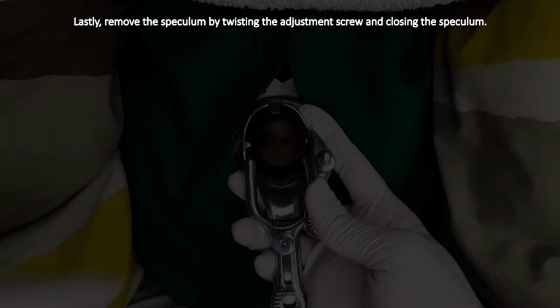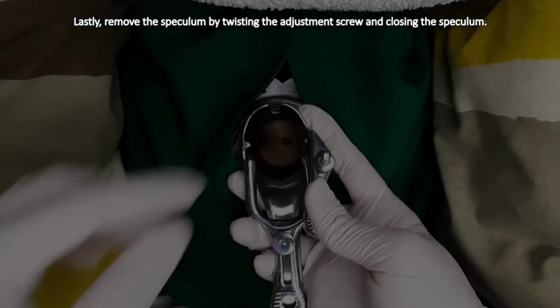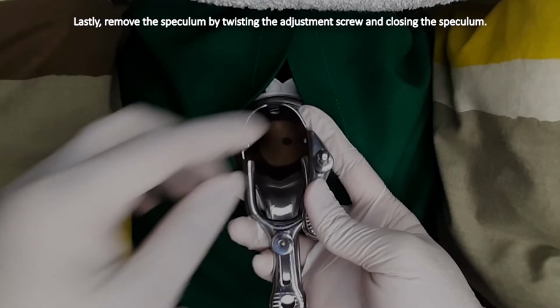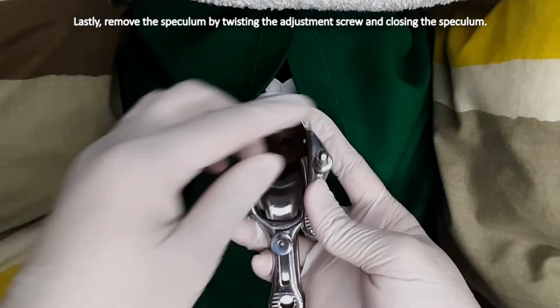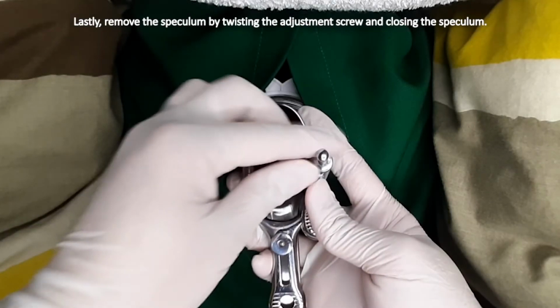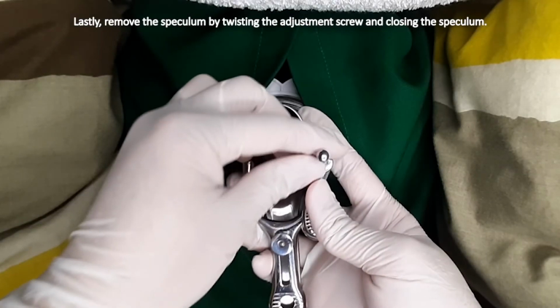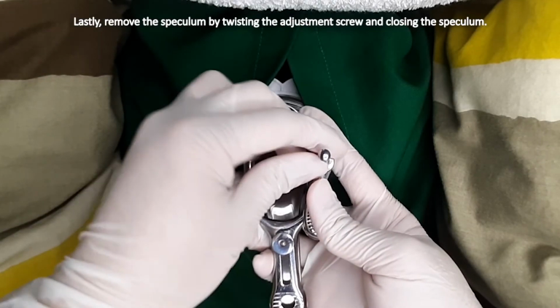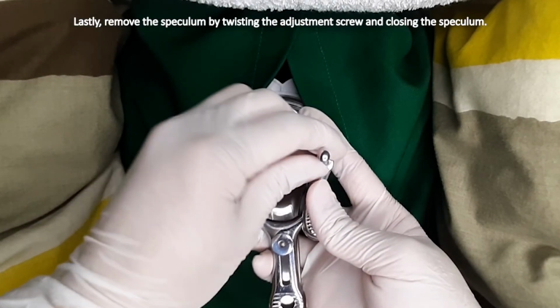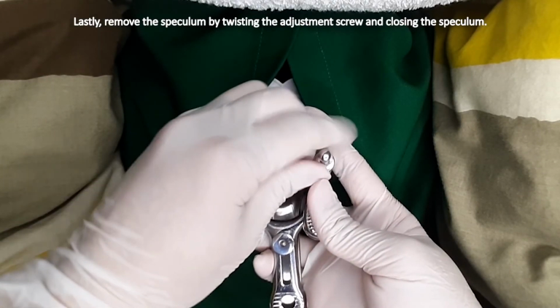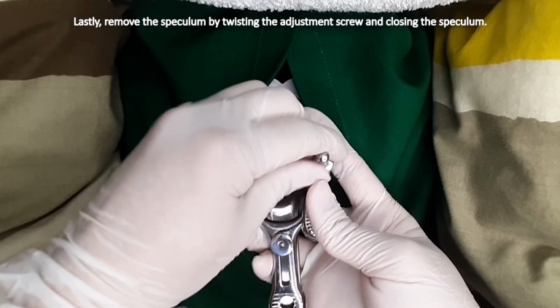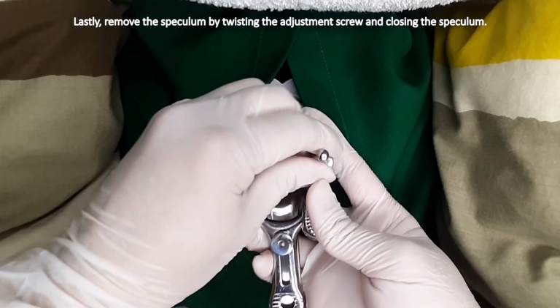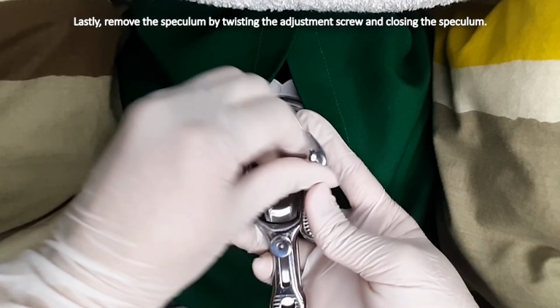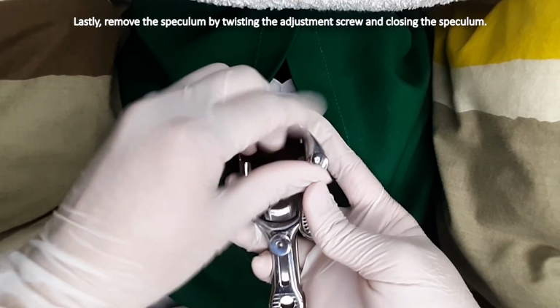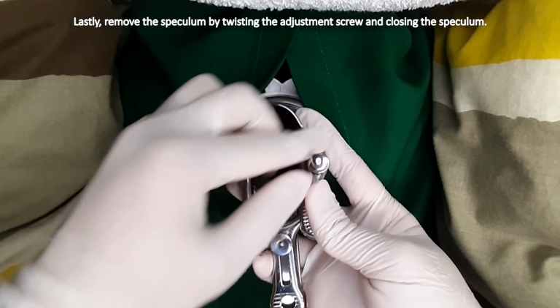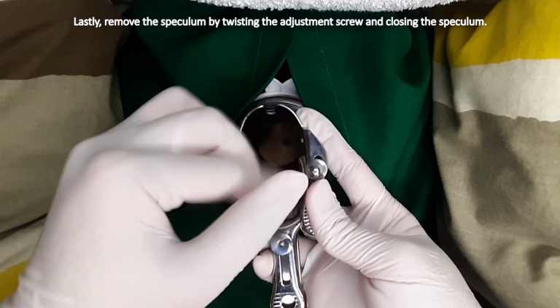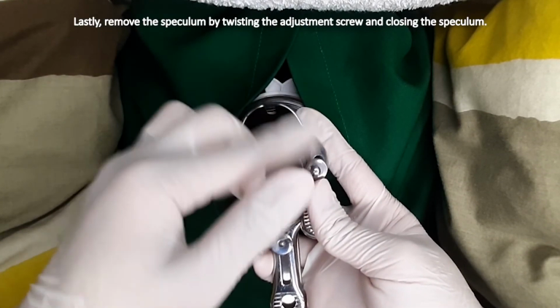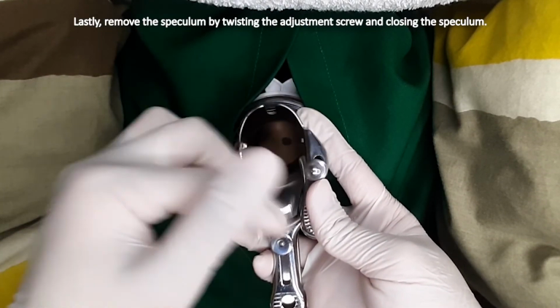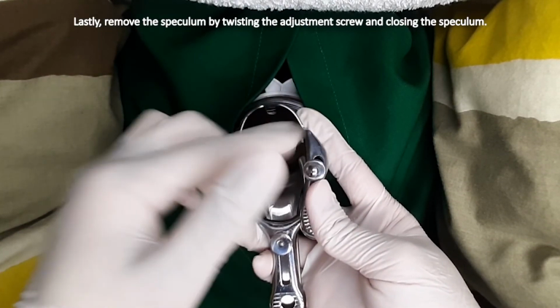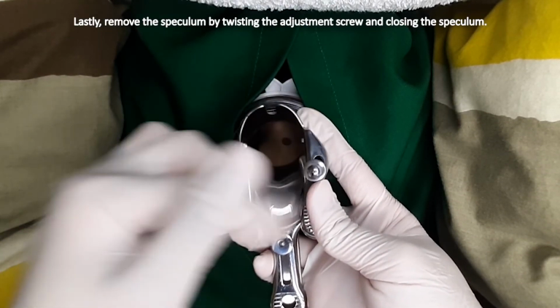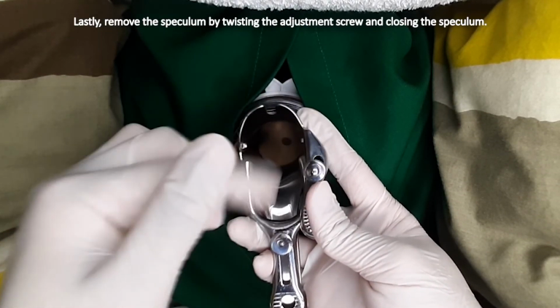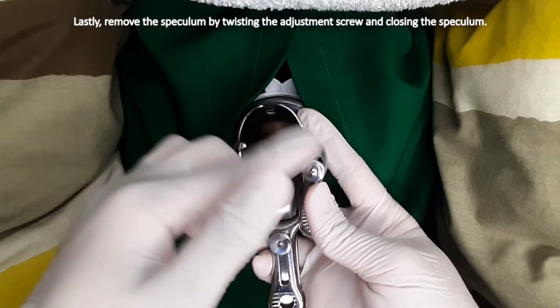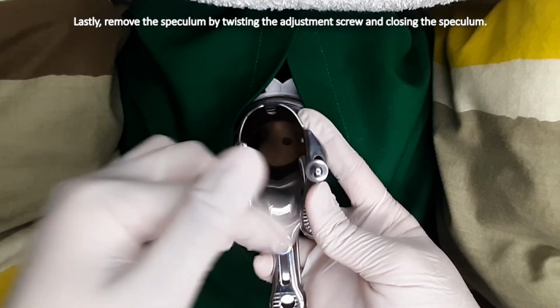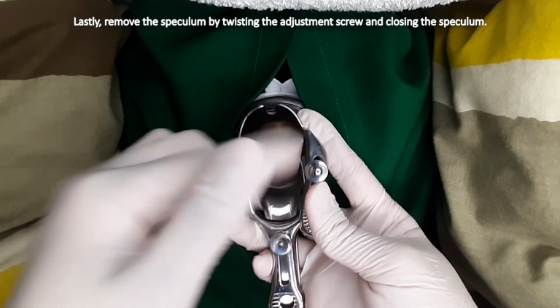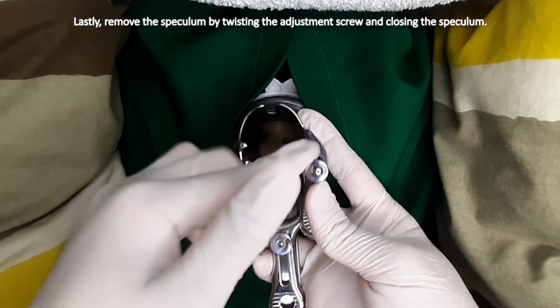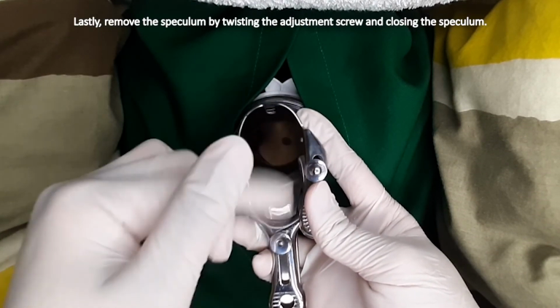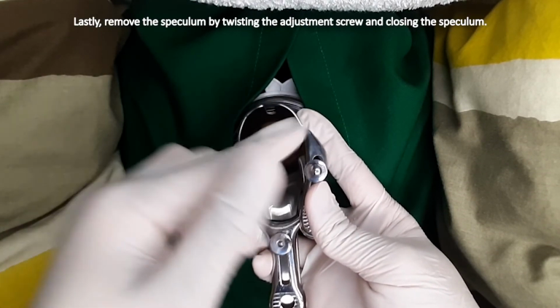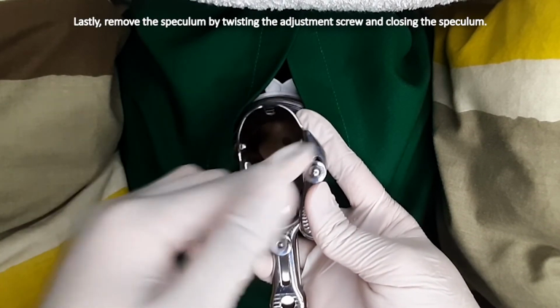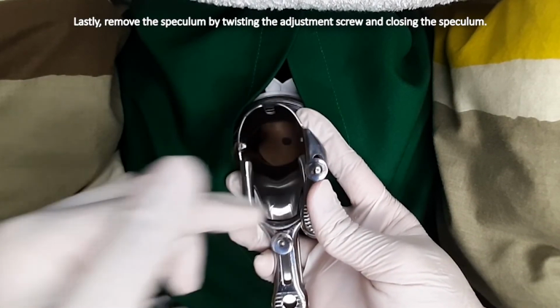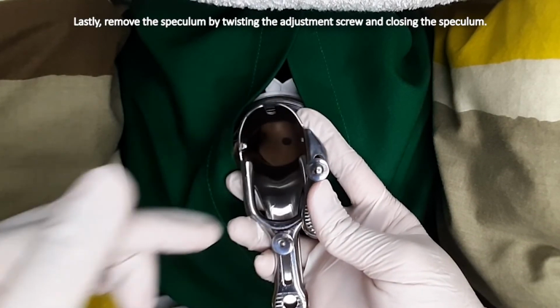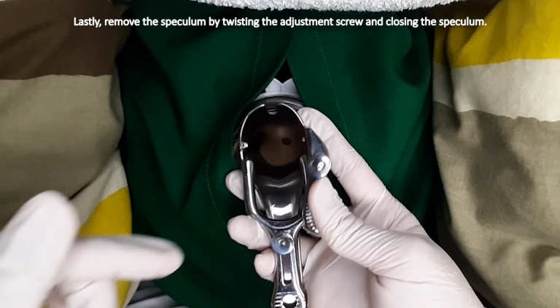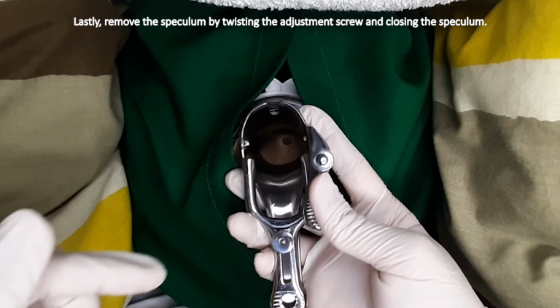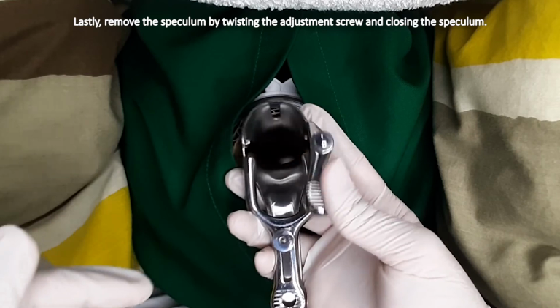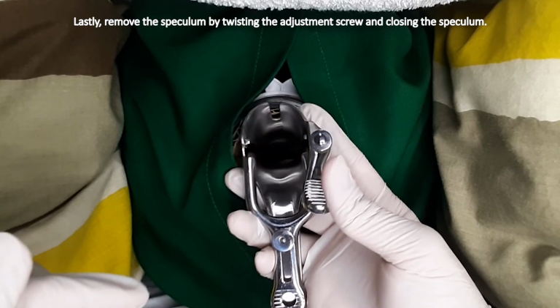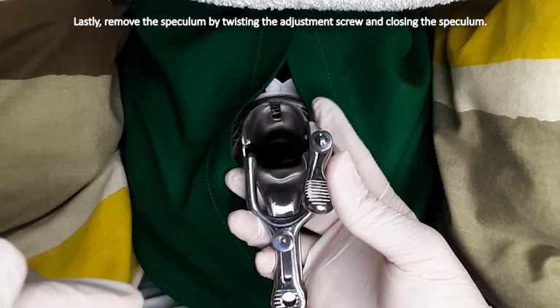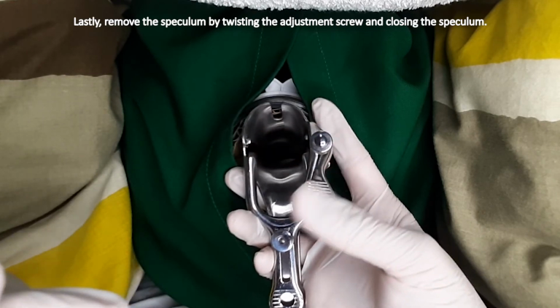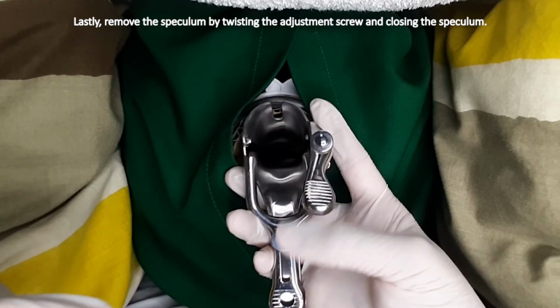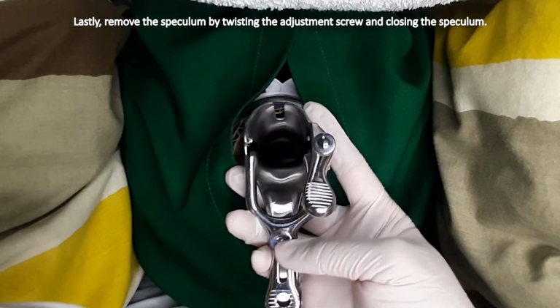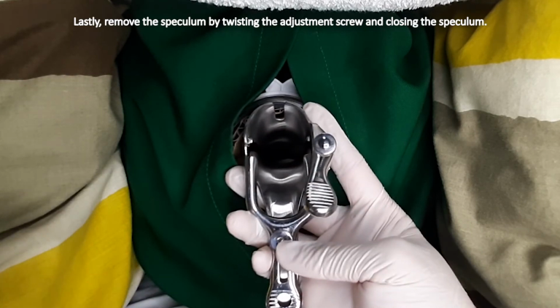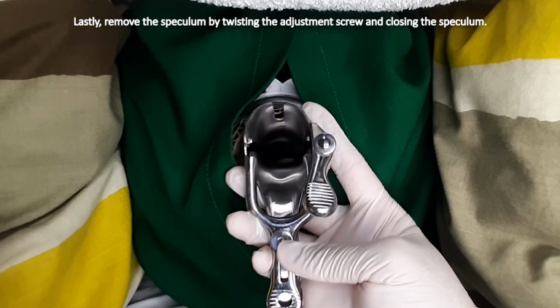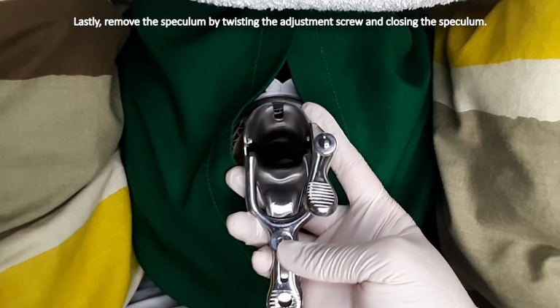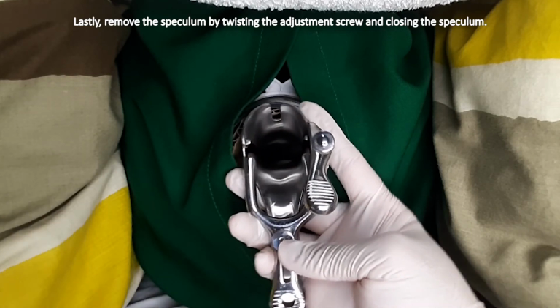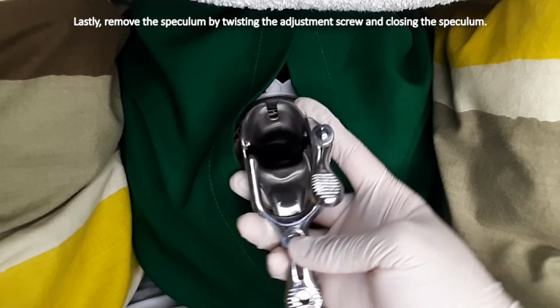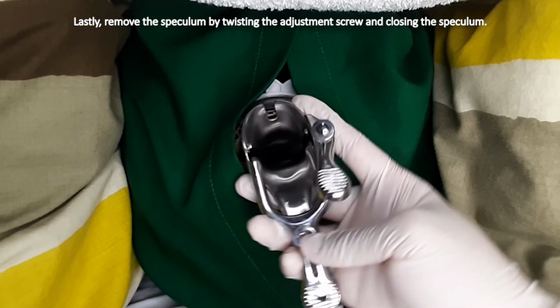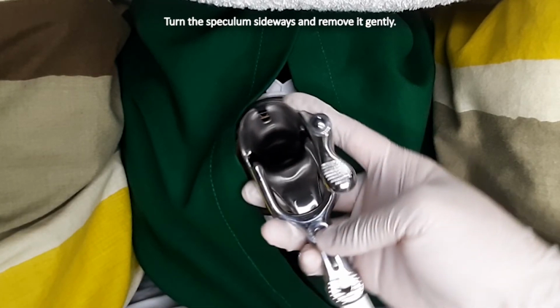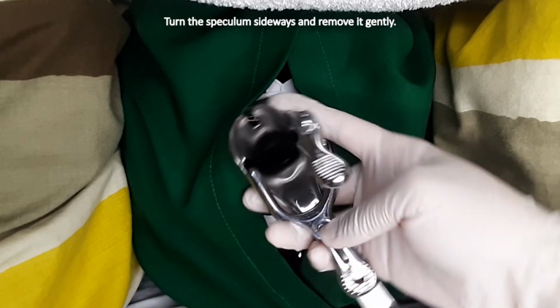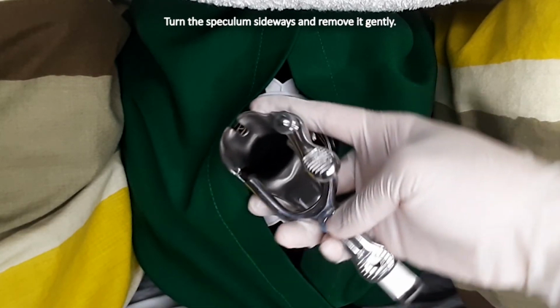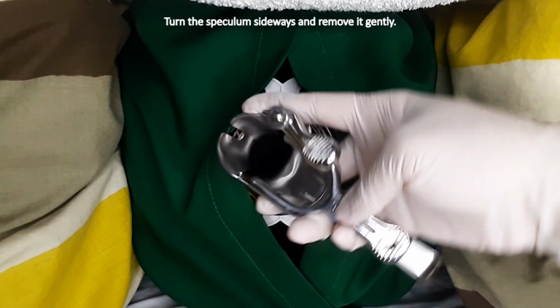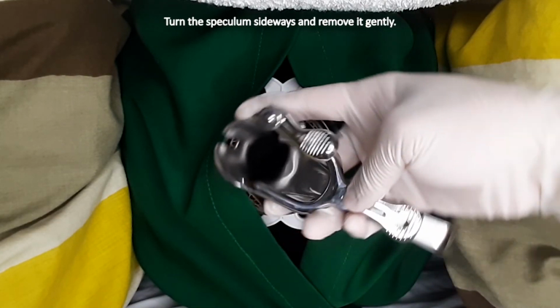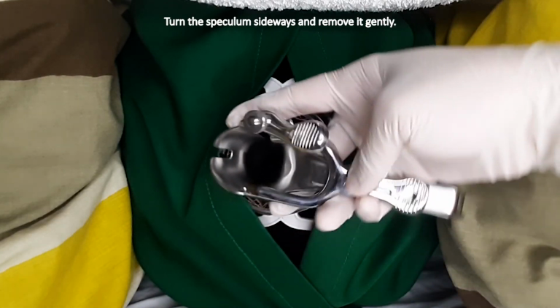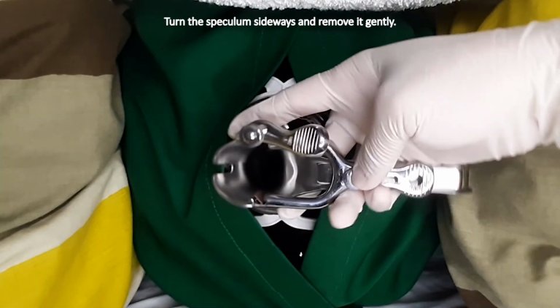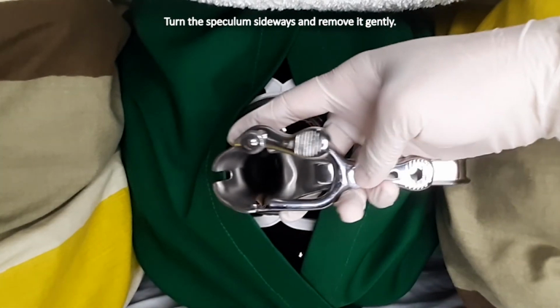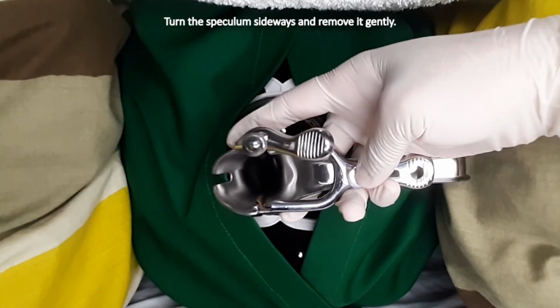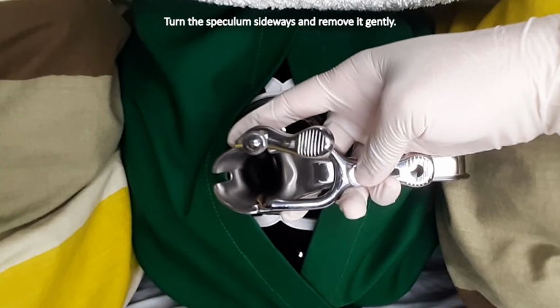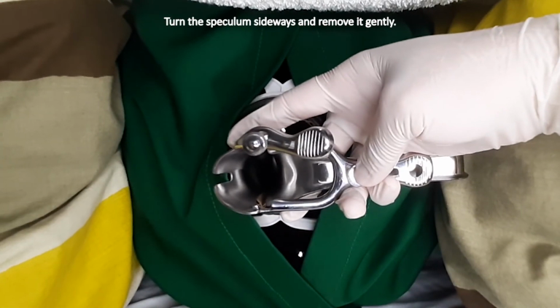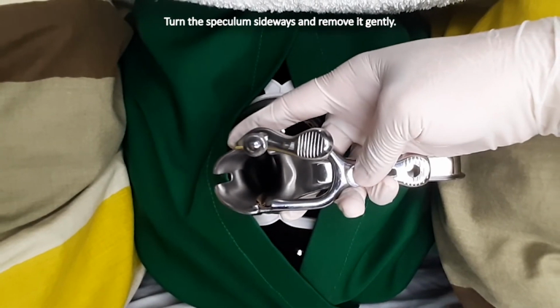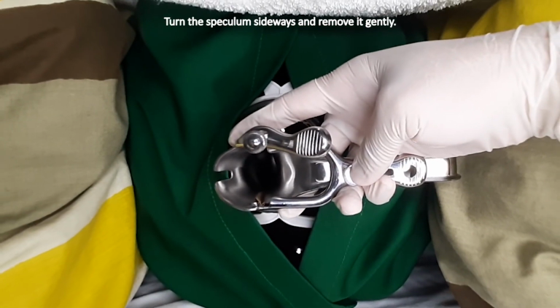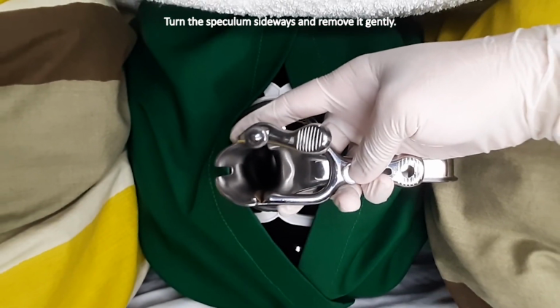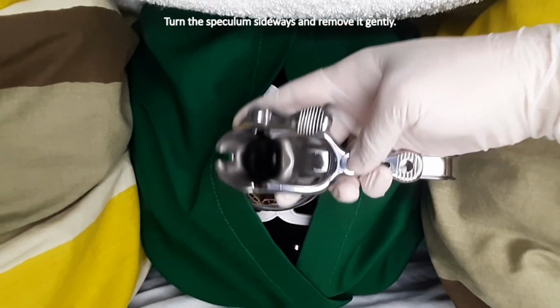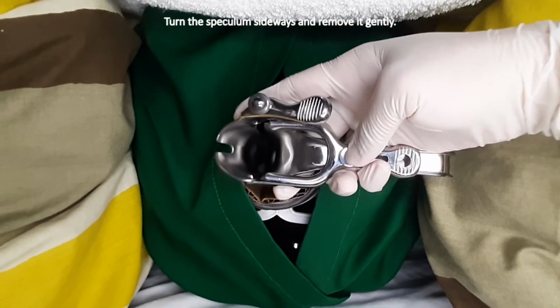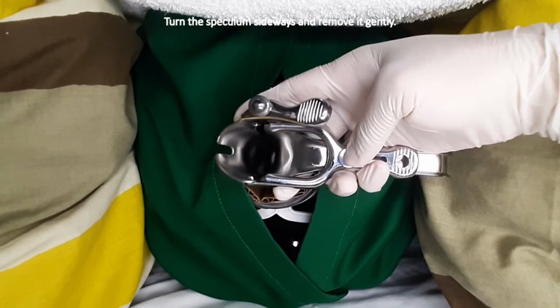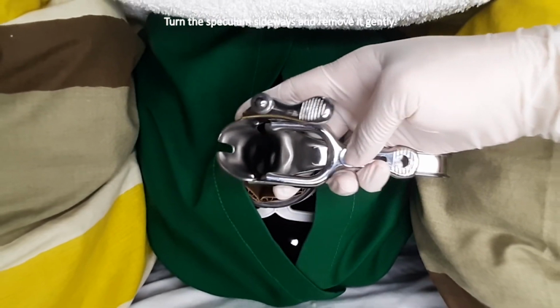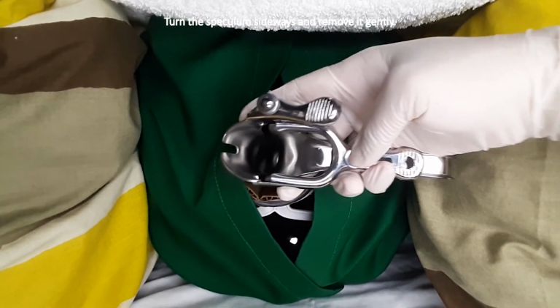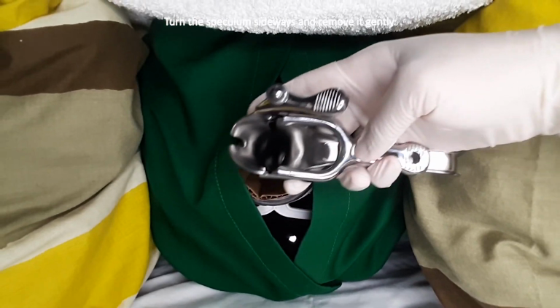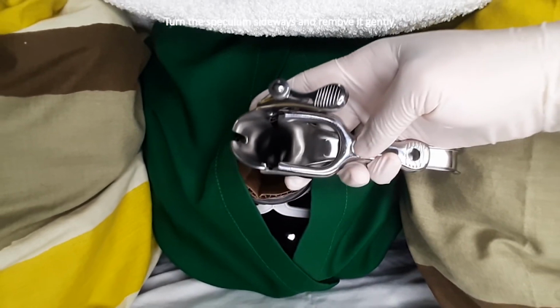Lastly, remove the speculum by twisting the adjustment screw and closing the speculum. Turn the speculum sideways and remove it gently.